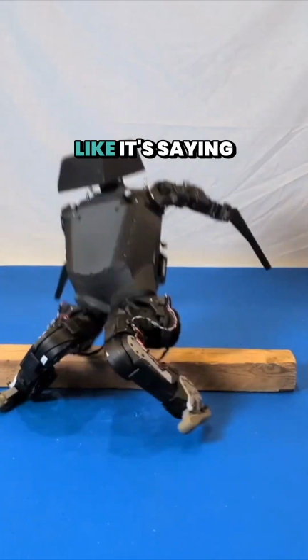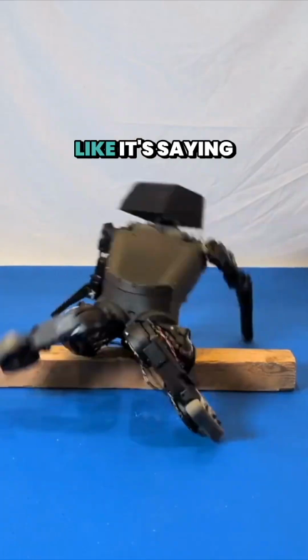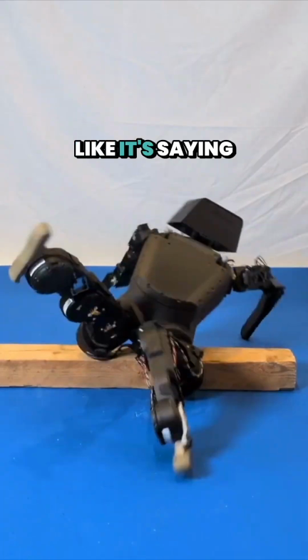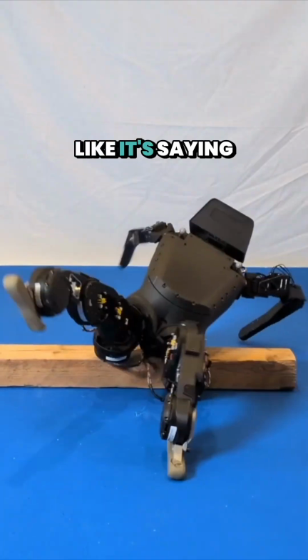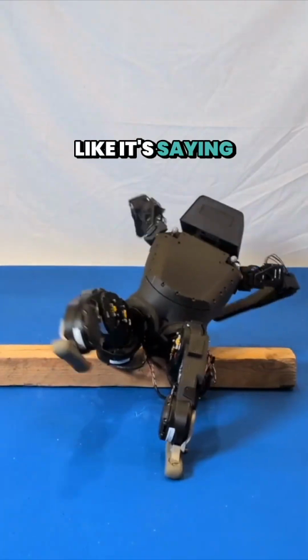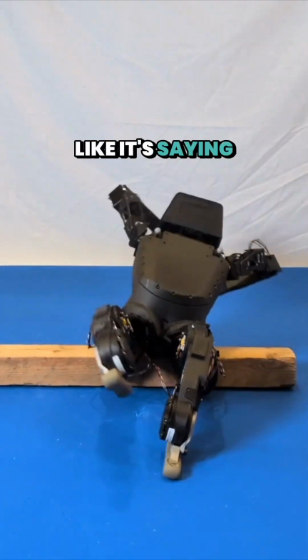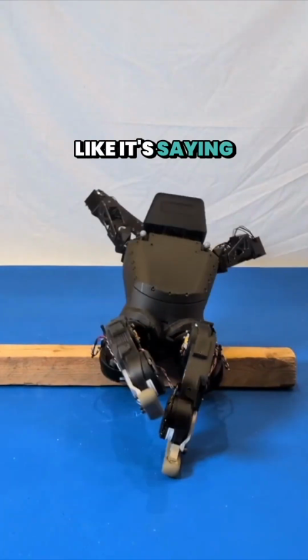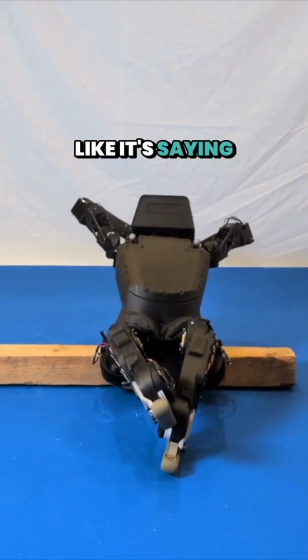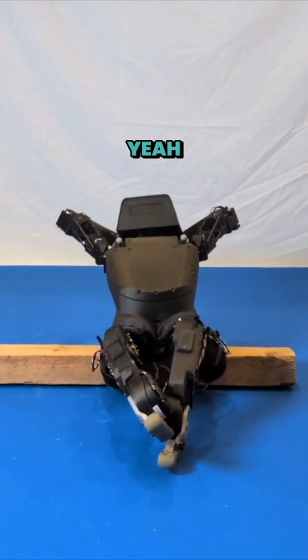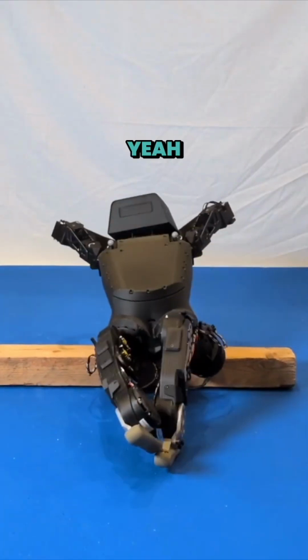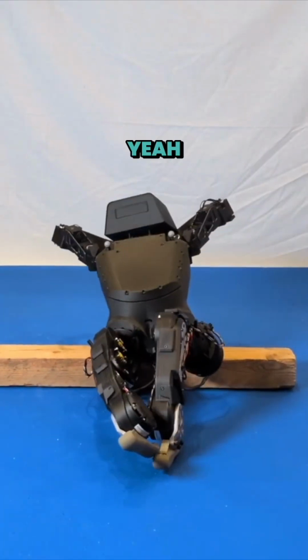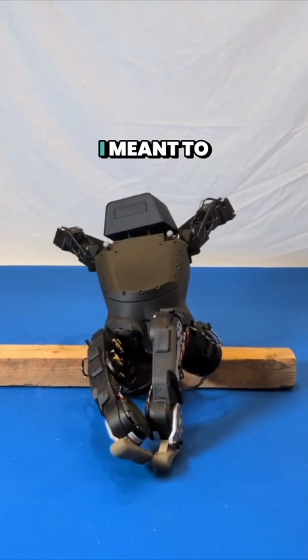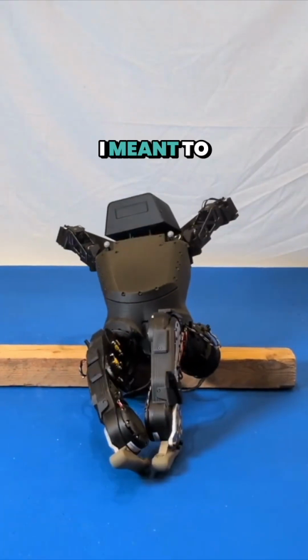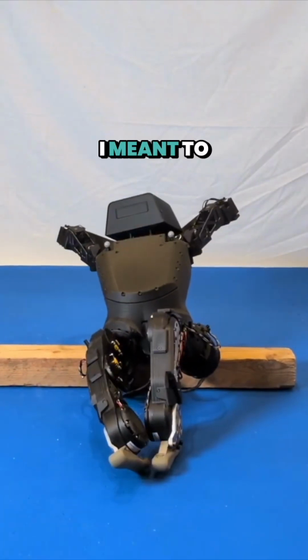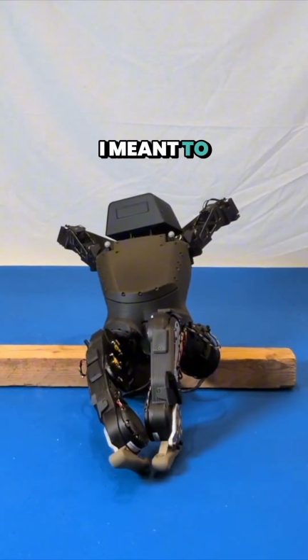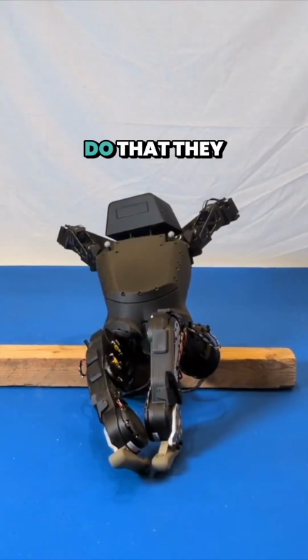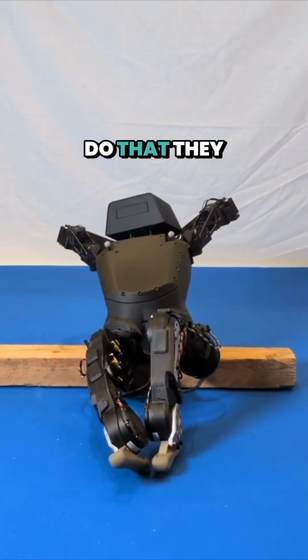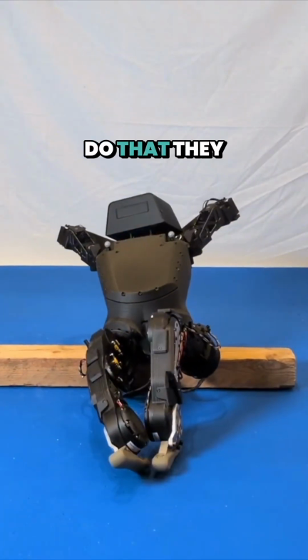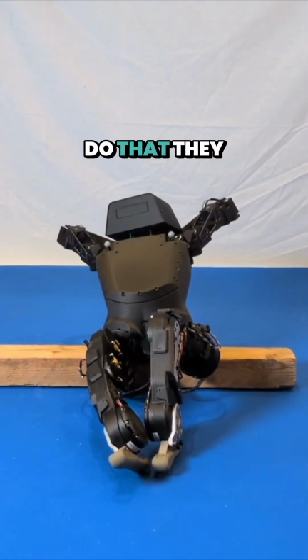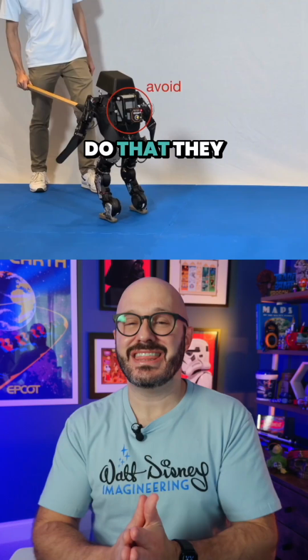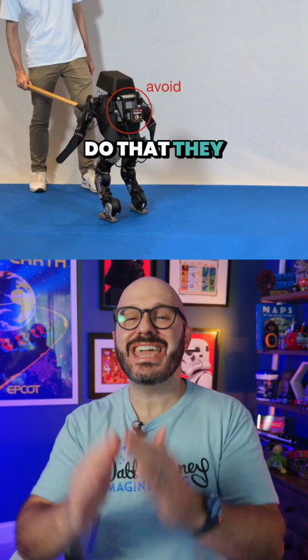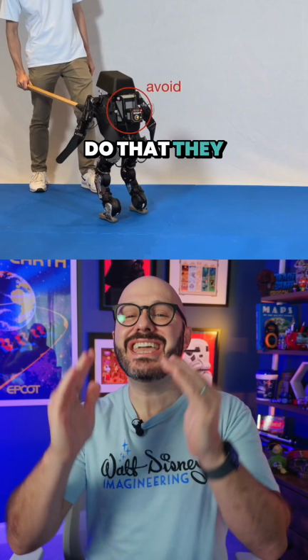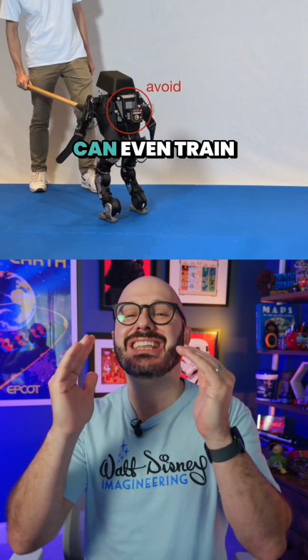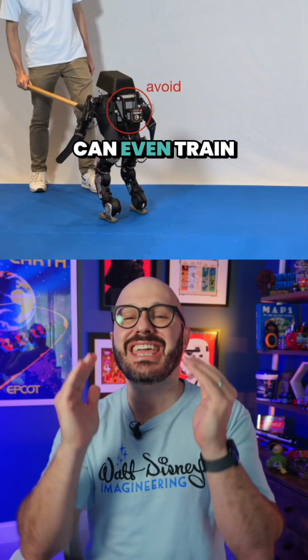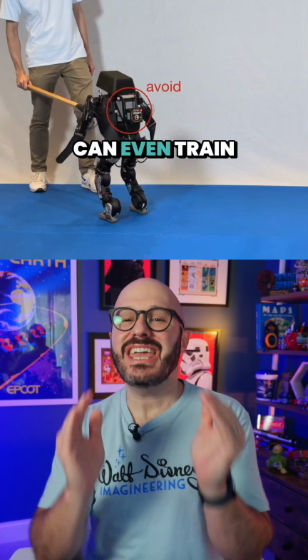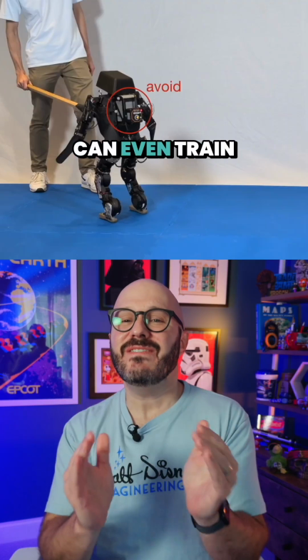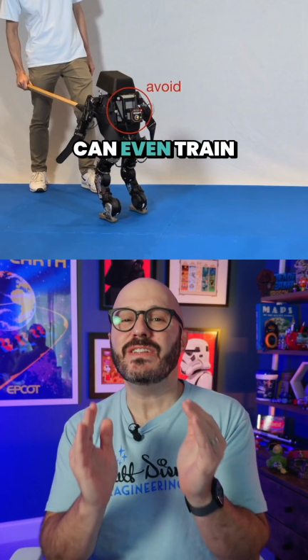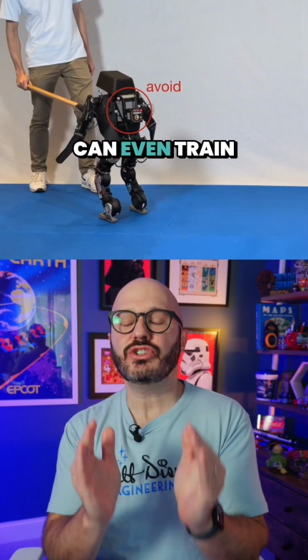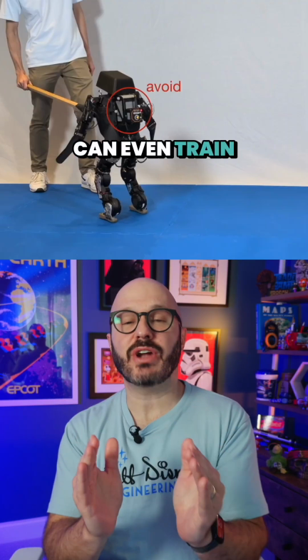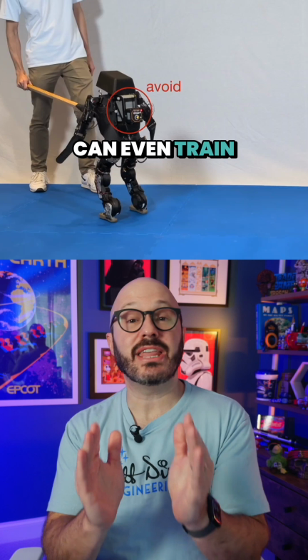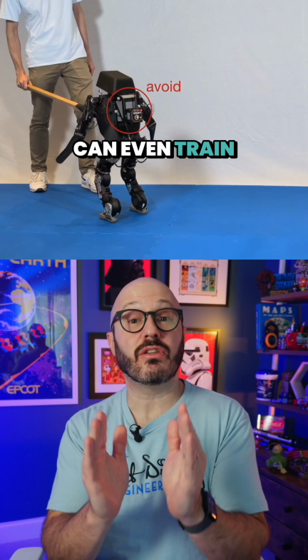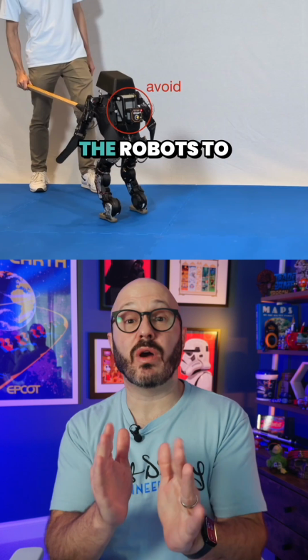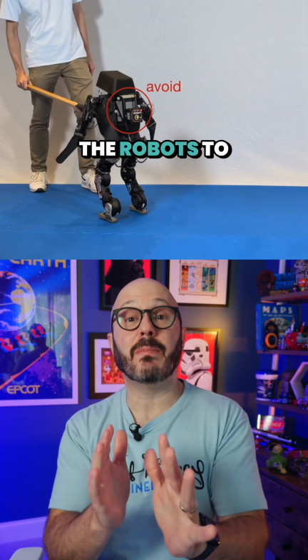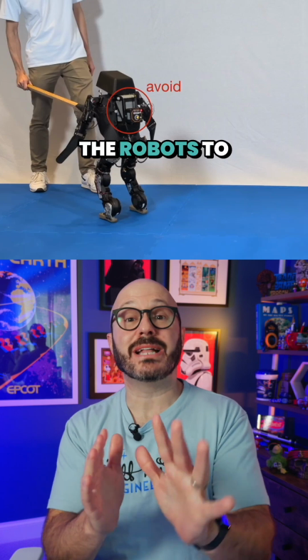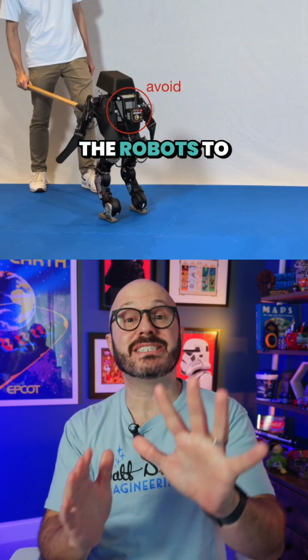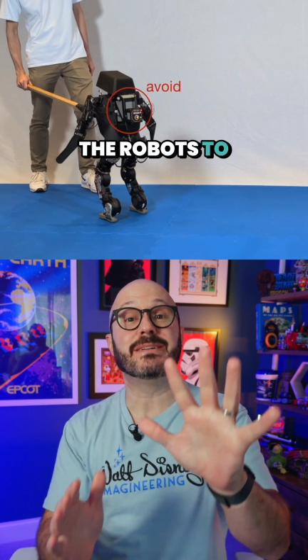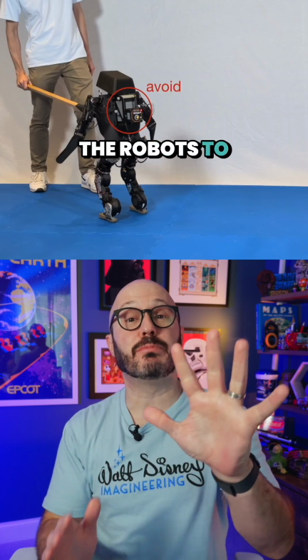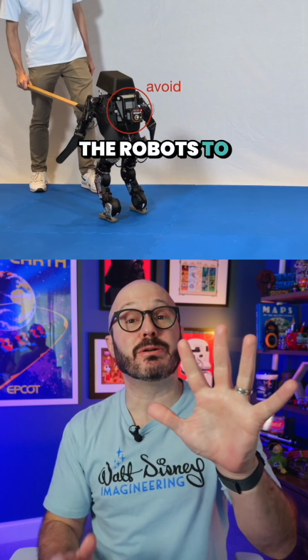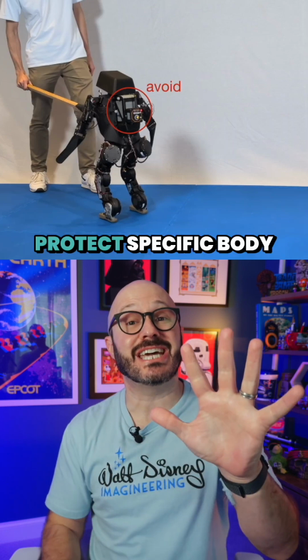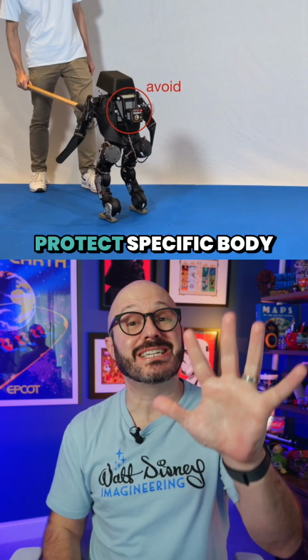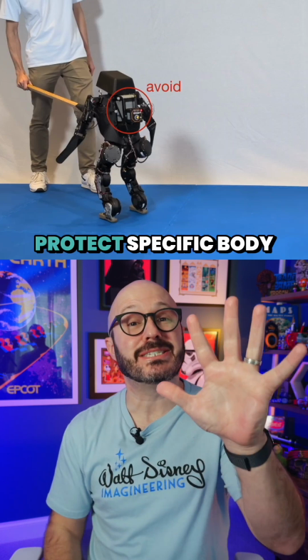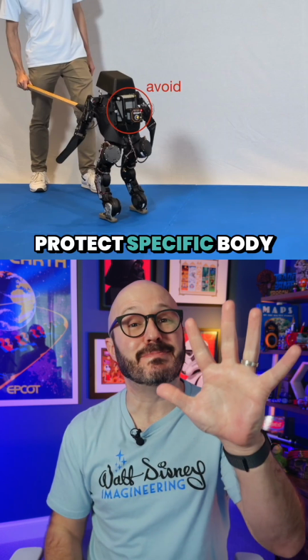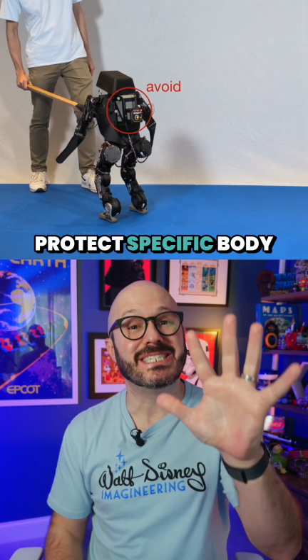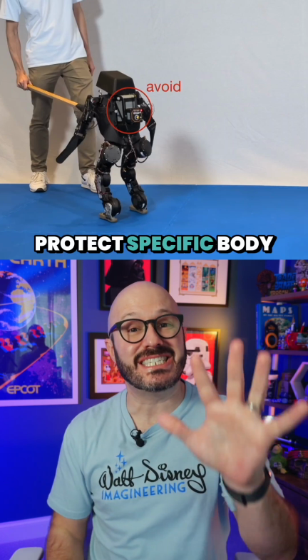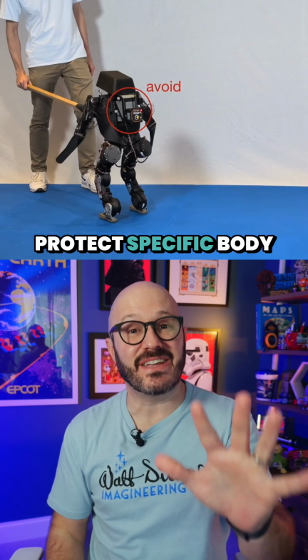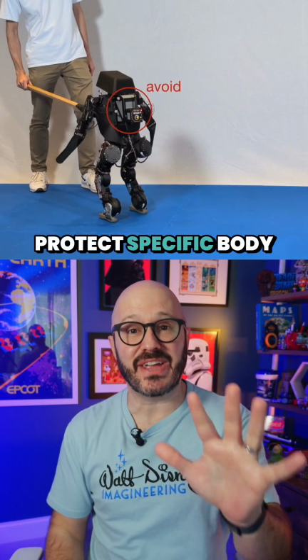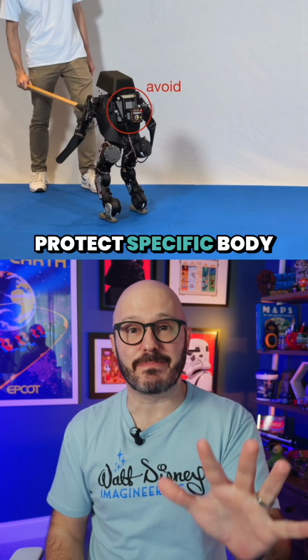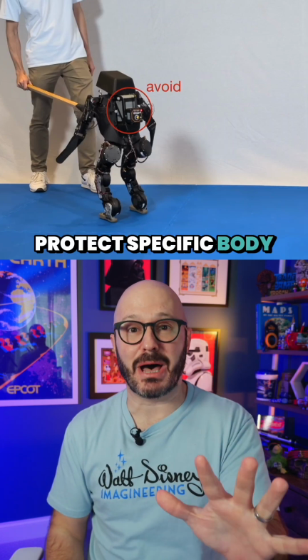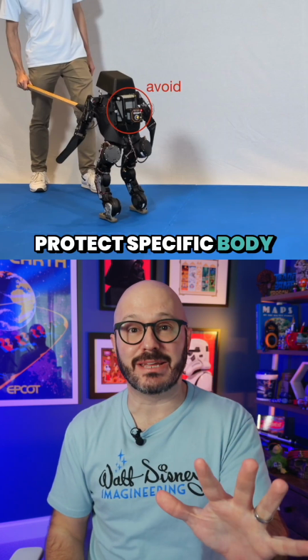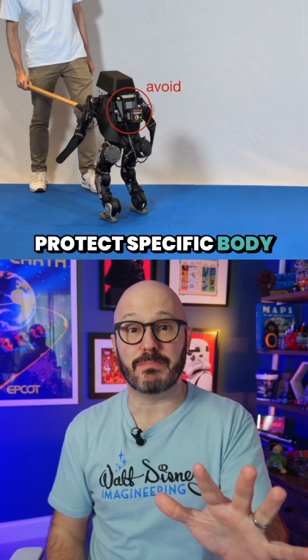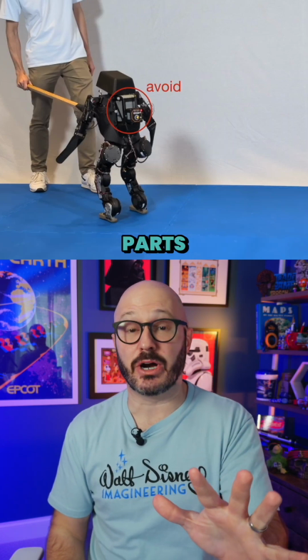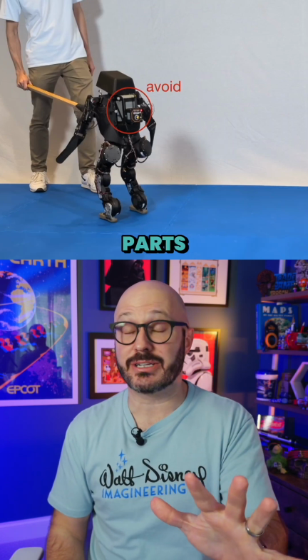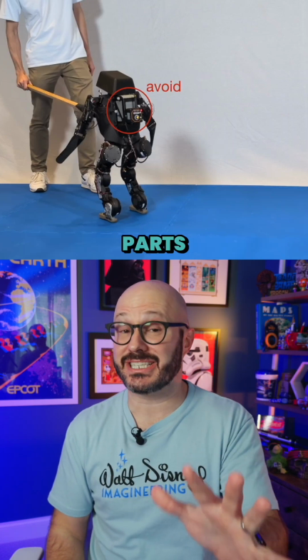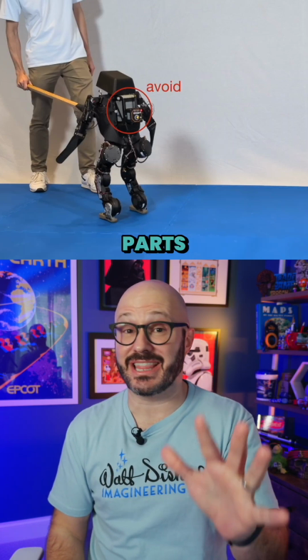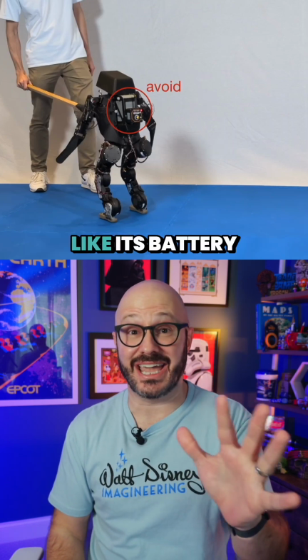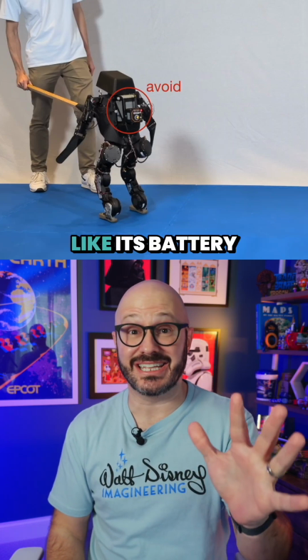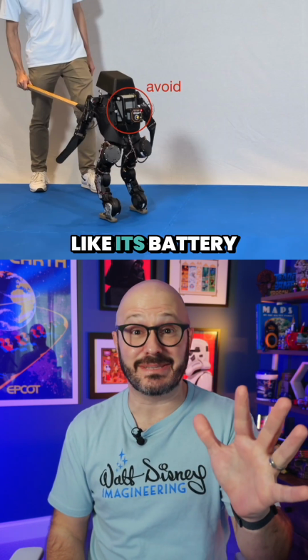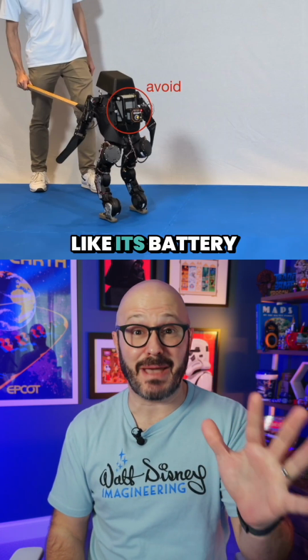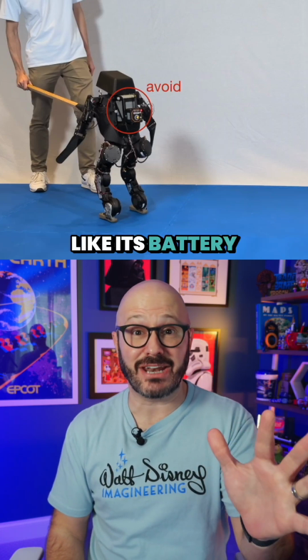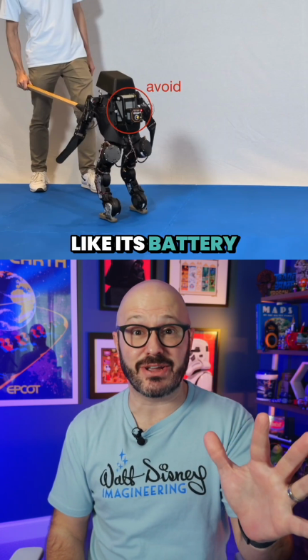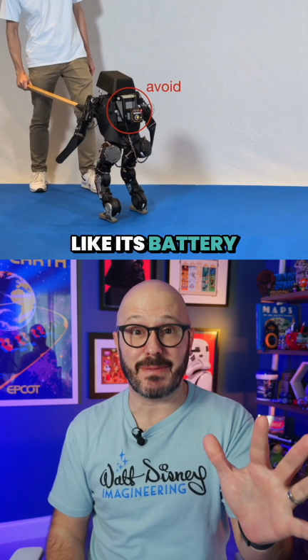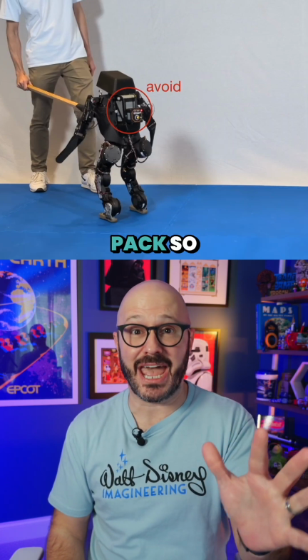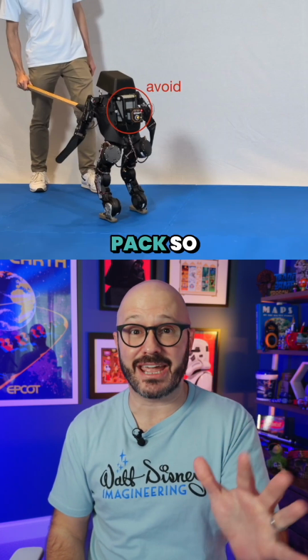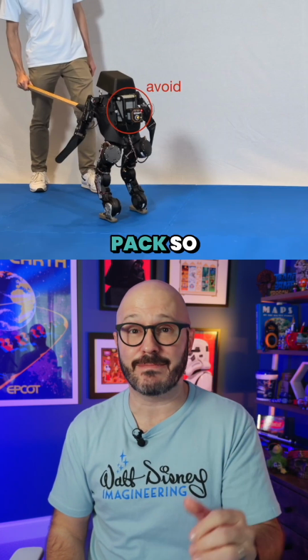Like it's saying, "Yeah, I meant to do that." They can even train the robots to protect specific body parts, like its battery pack.